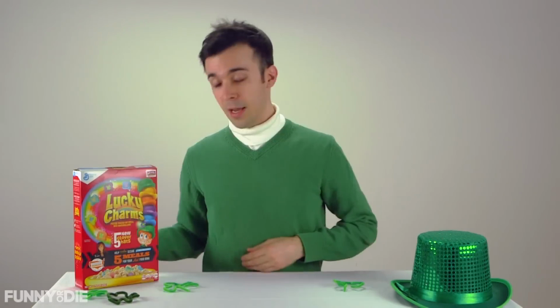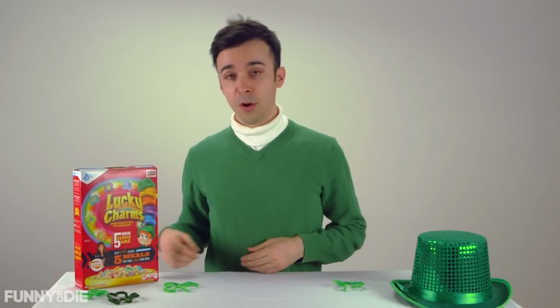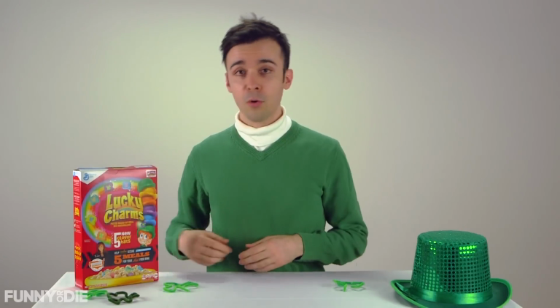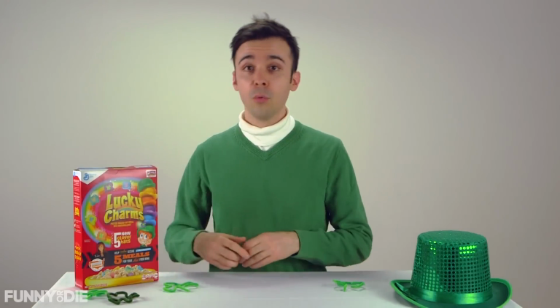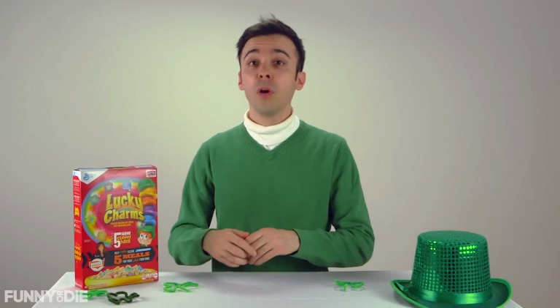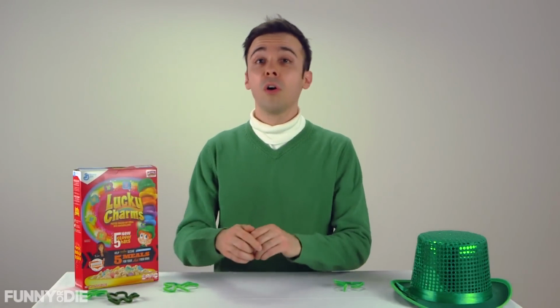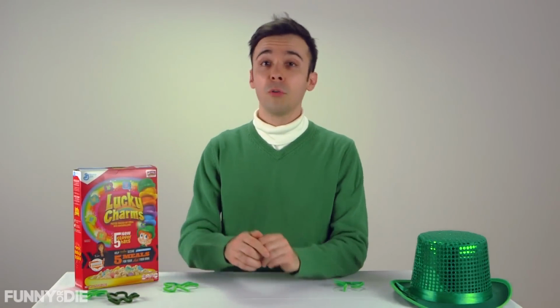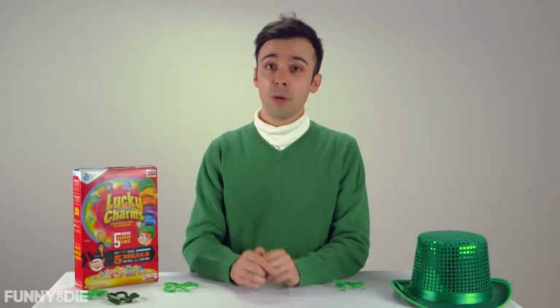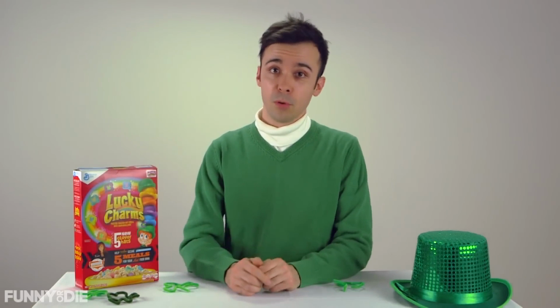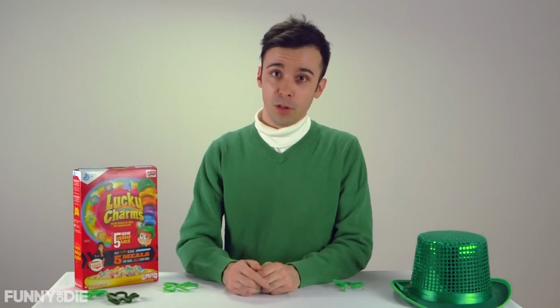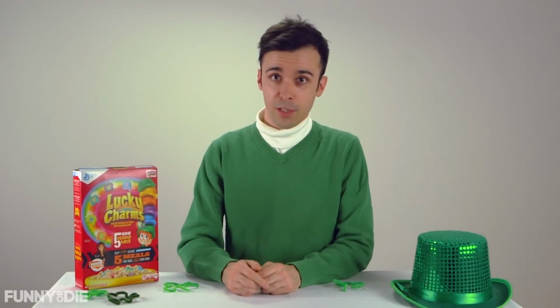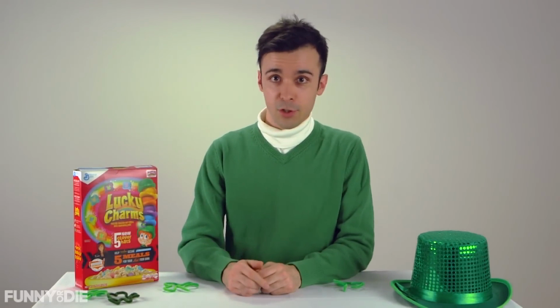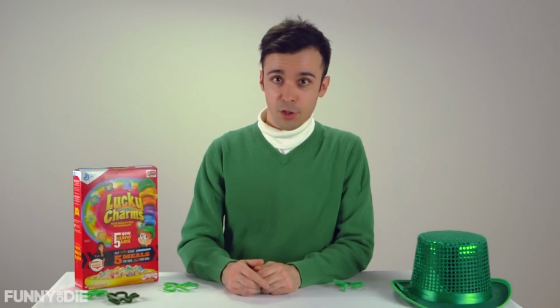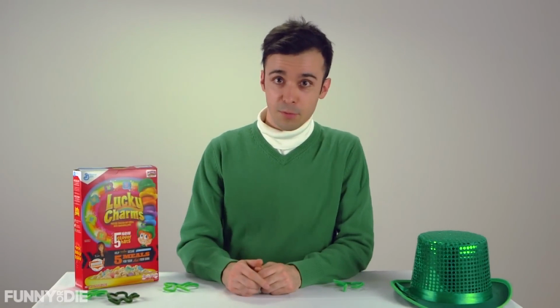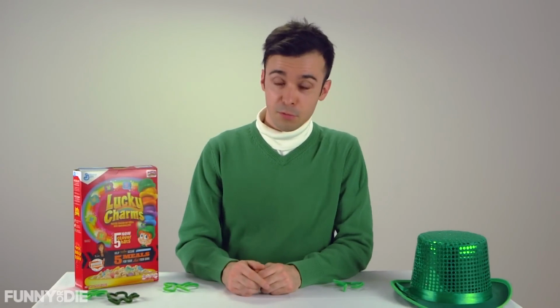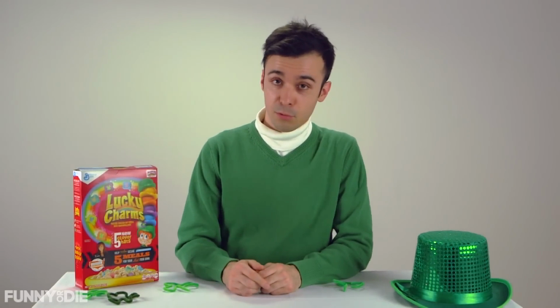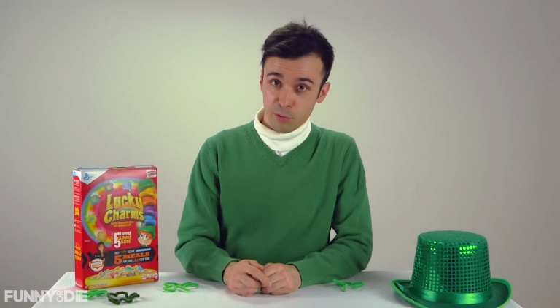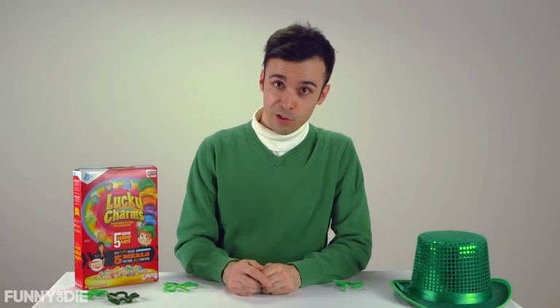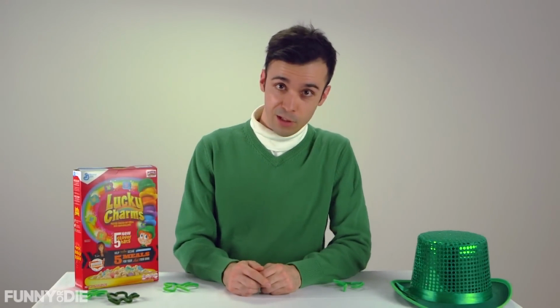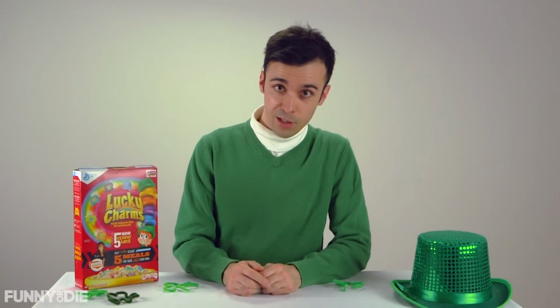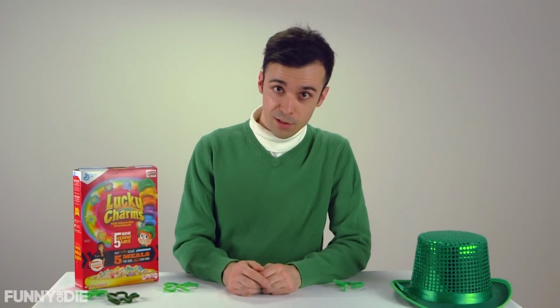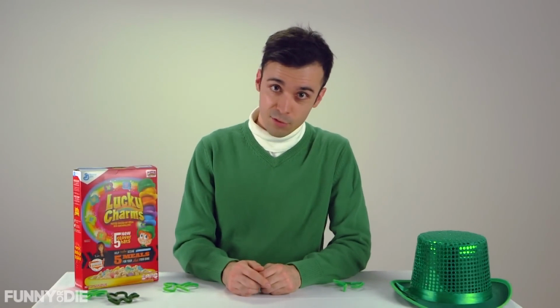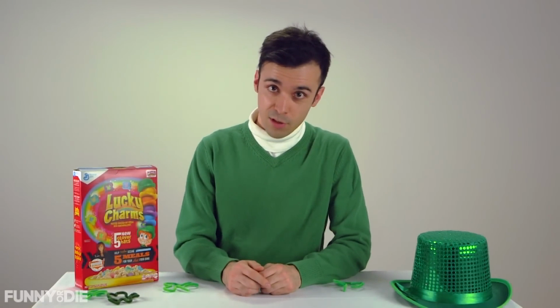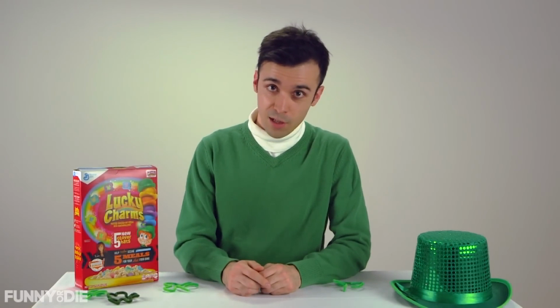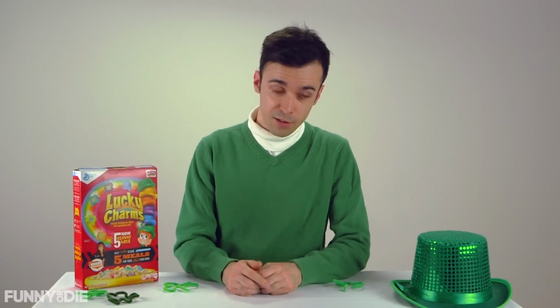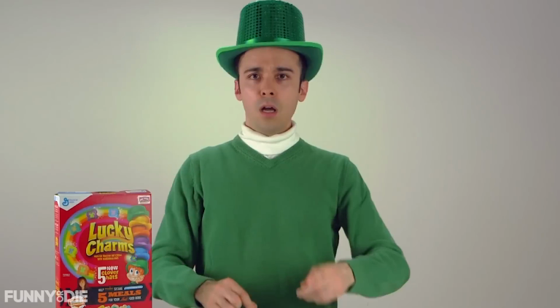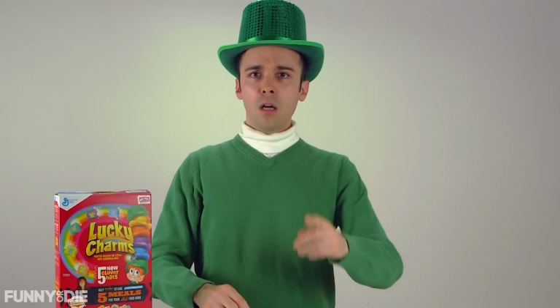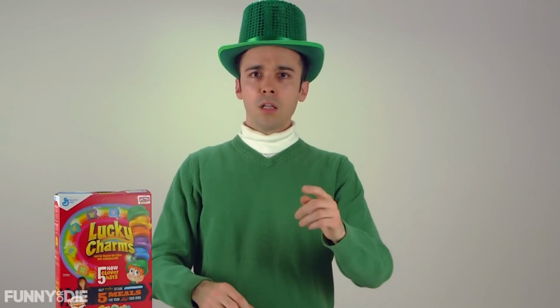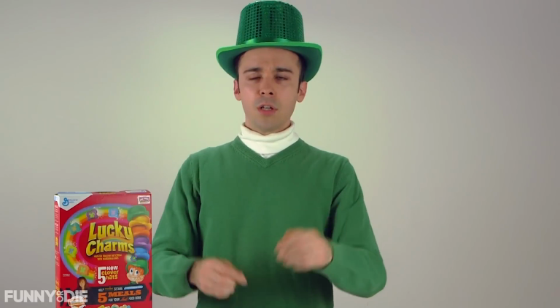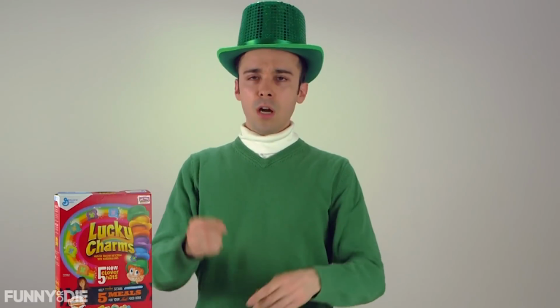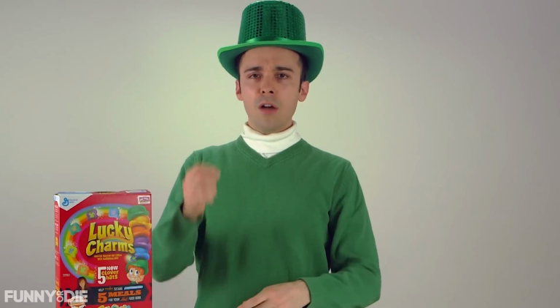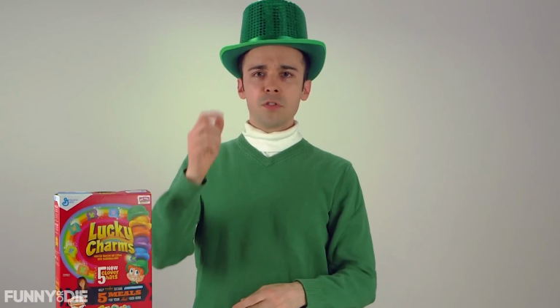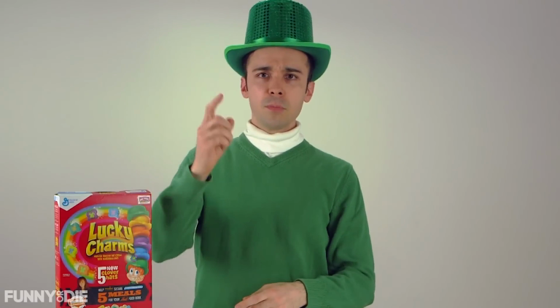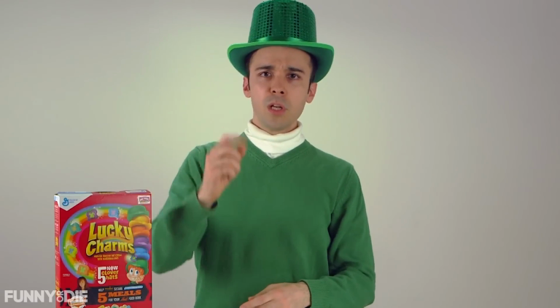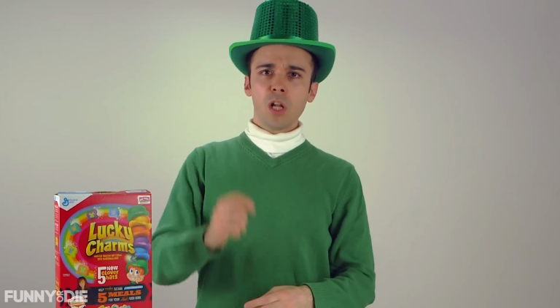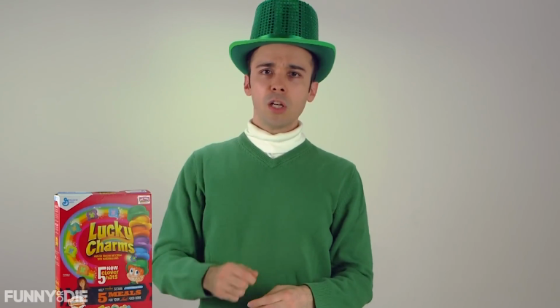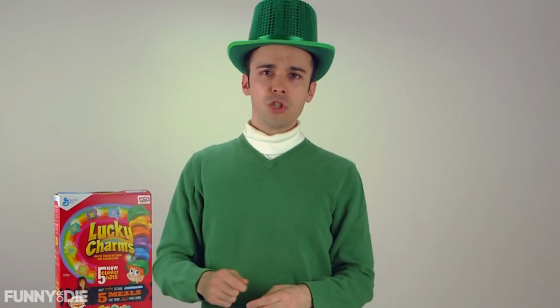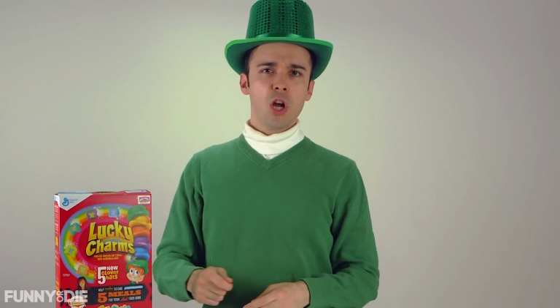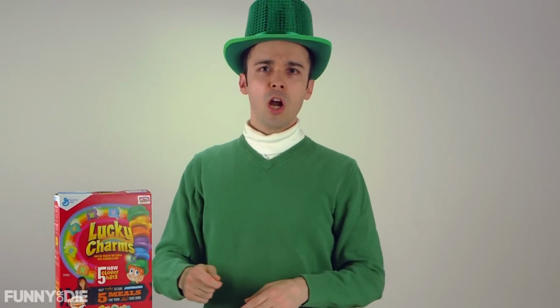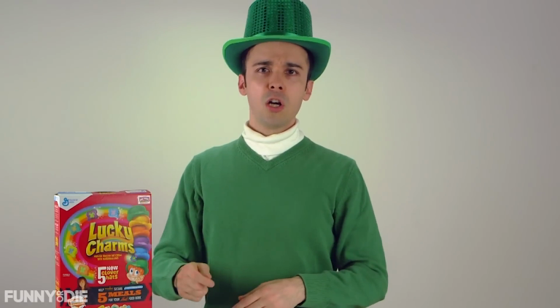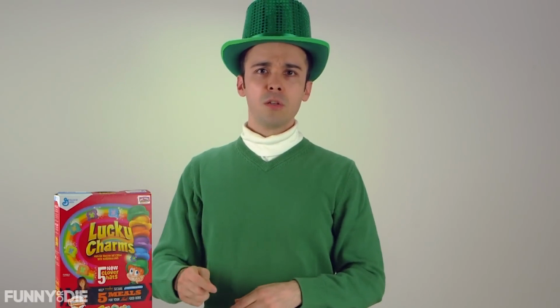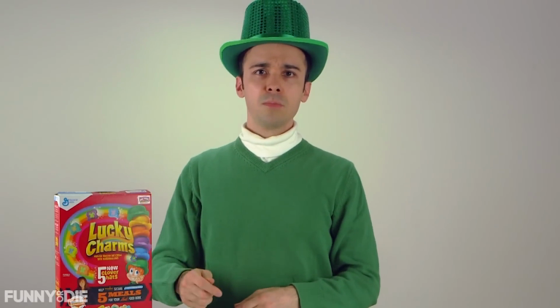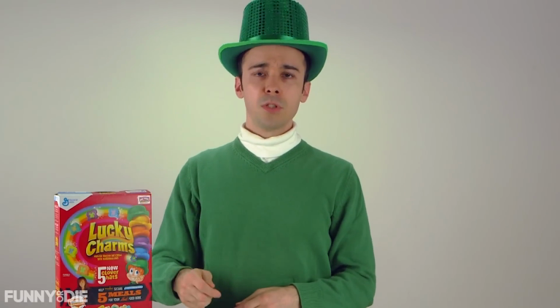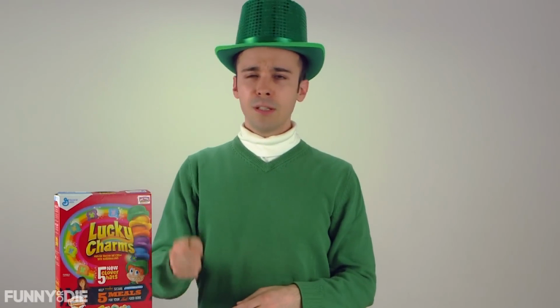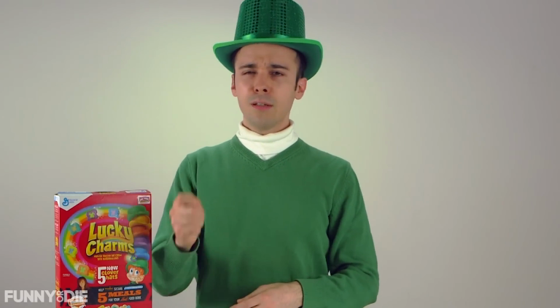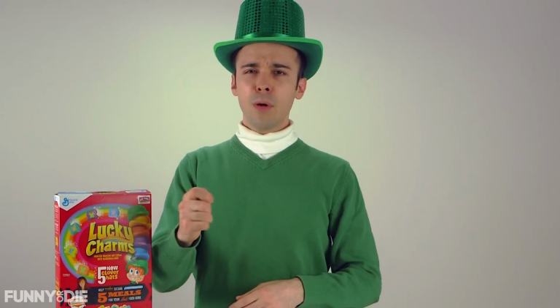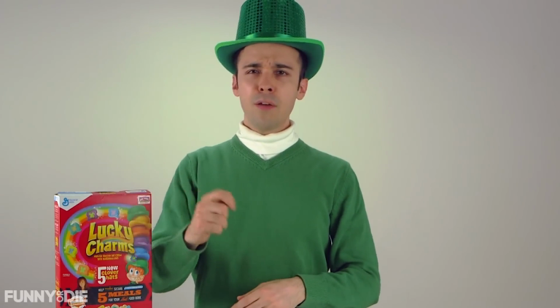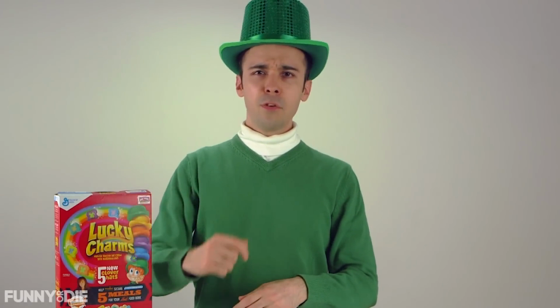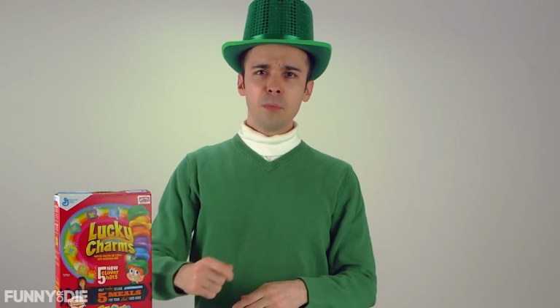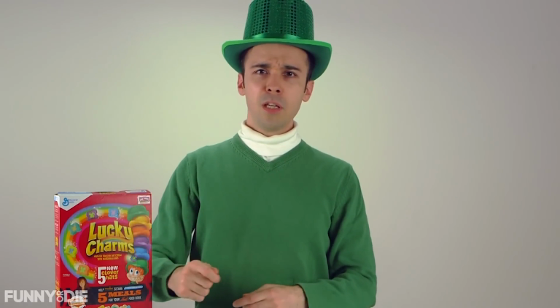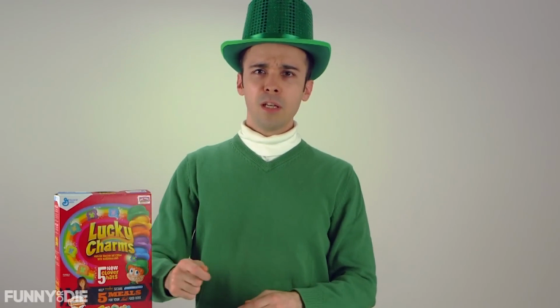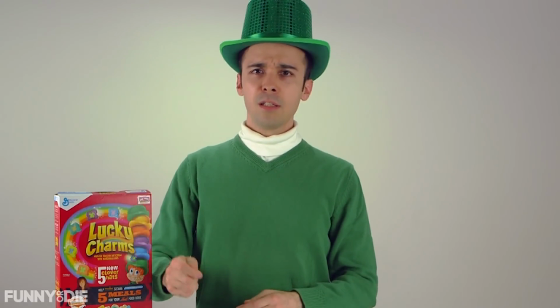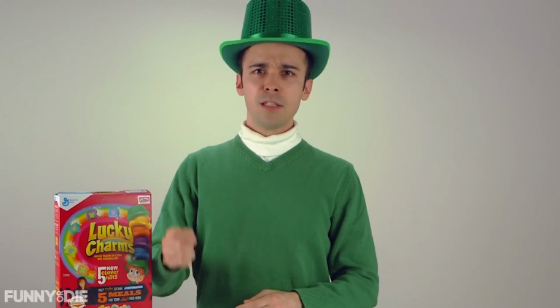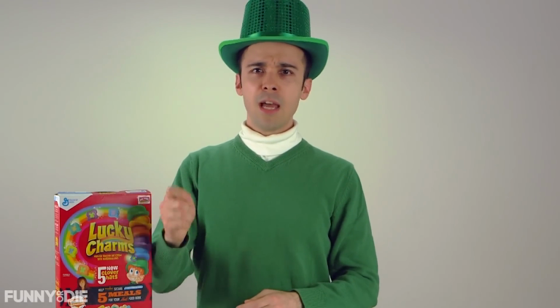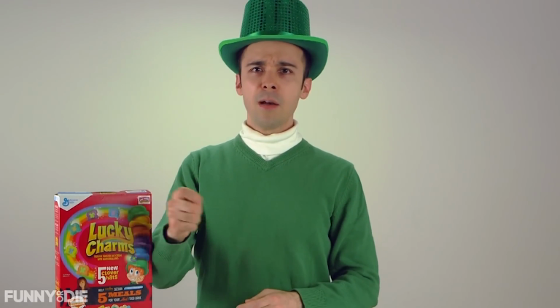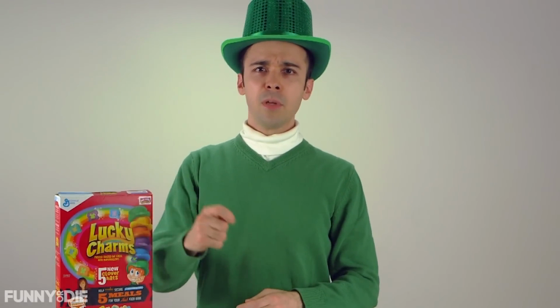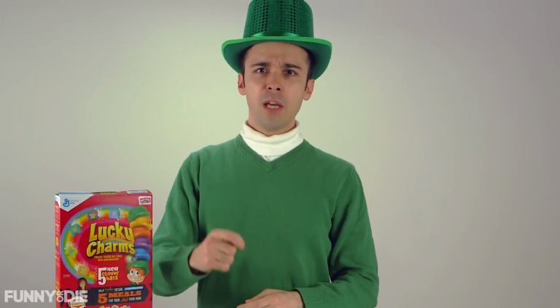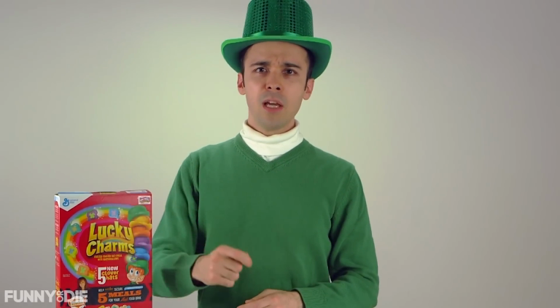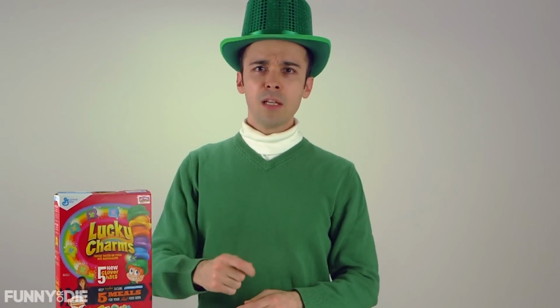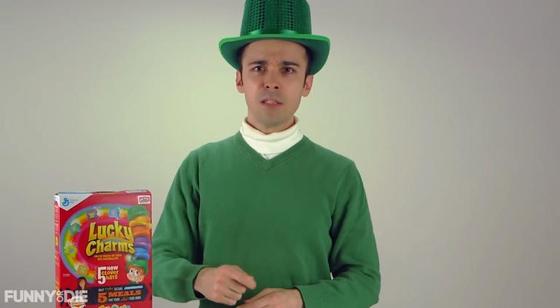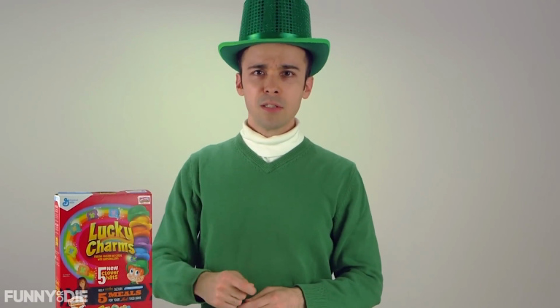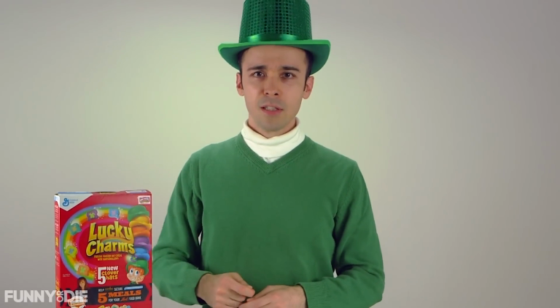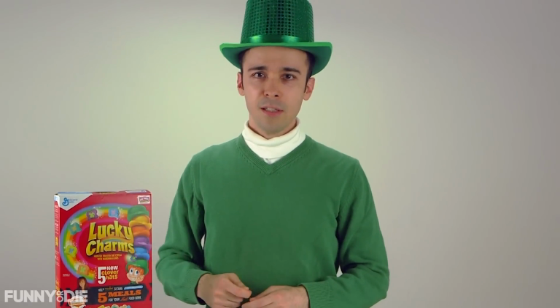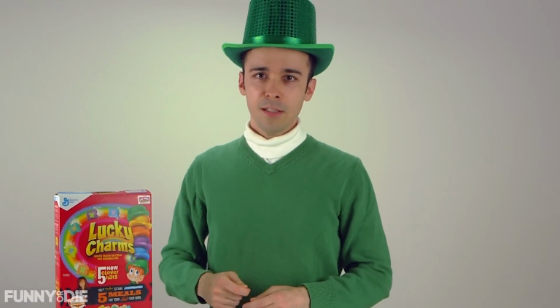Now, we all remember Lucky Charms from when we were kids, right? 'They're after me Lucky Charms! Get away from me, you damn kids!'